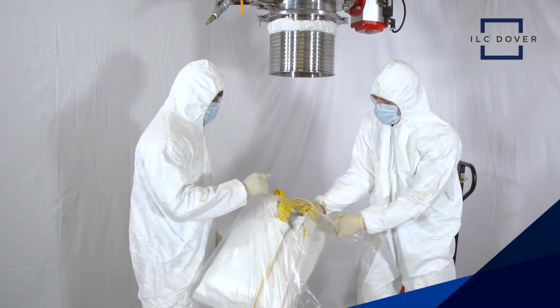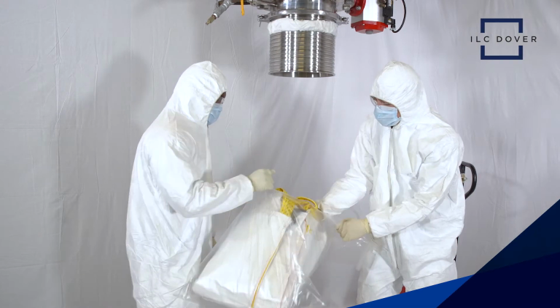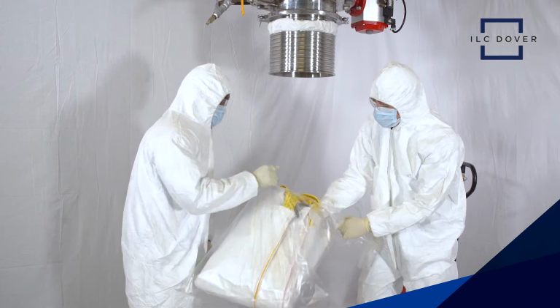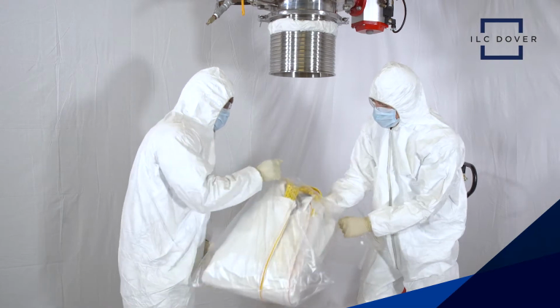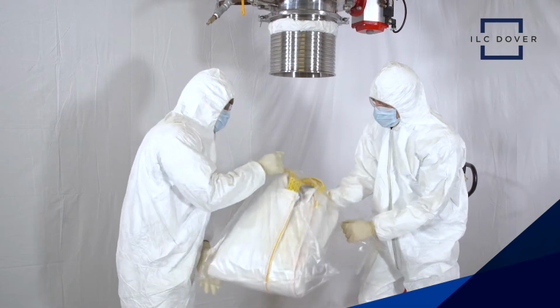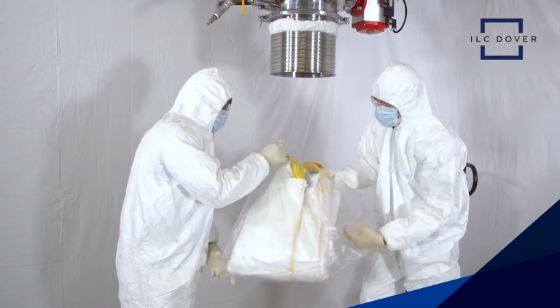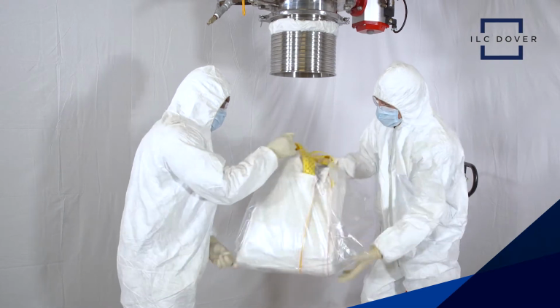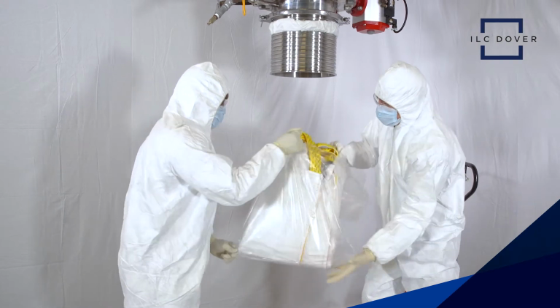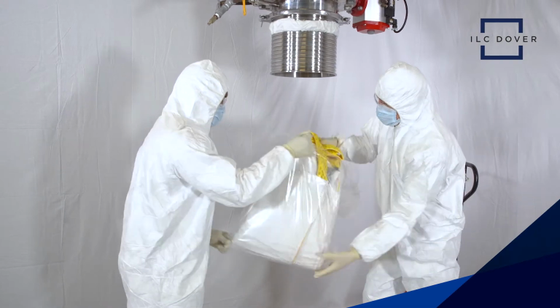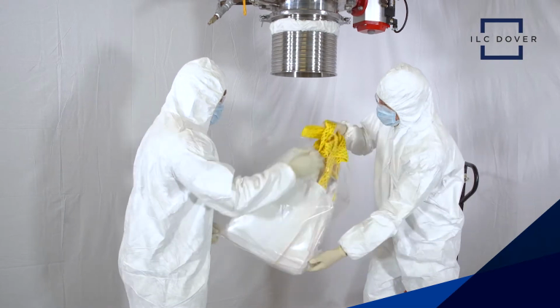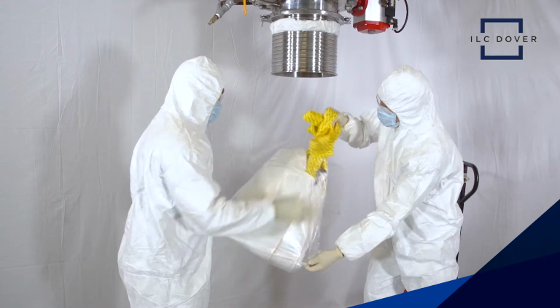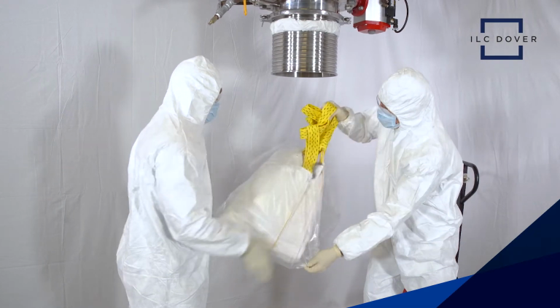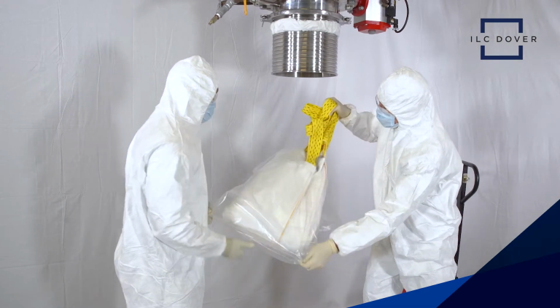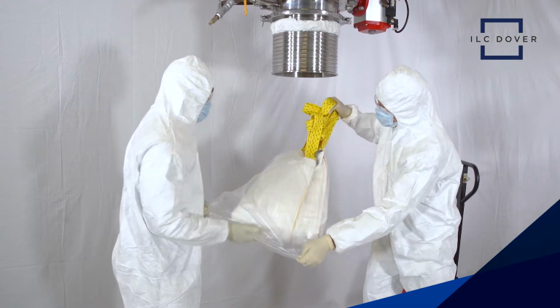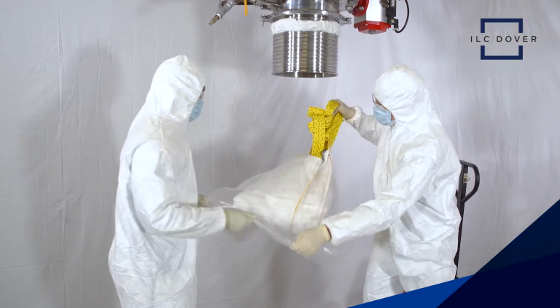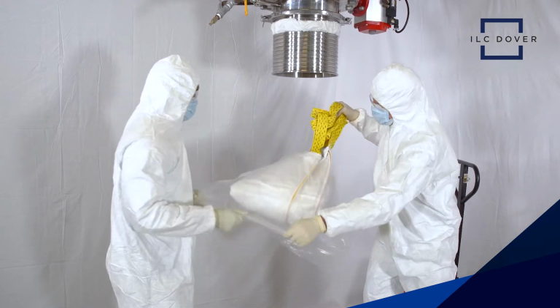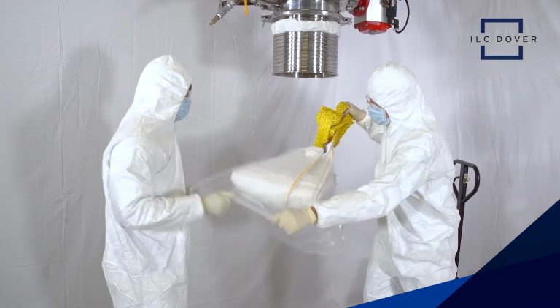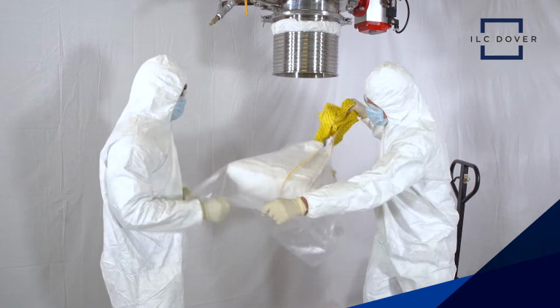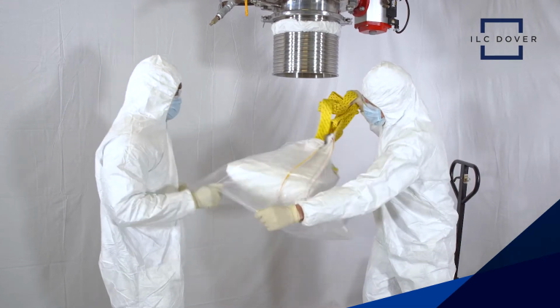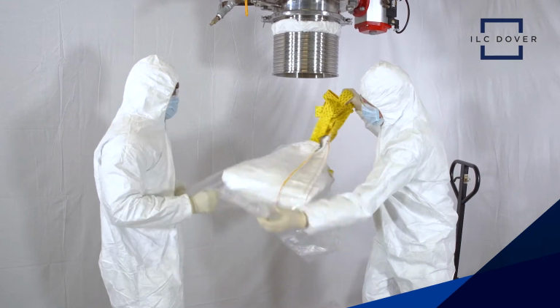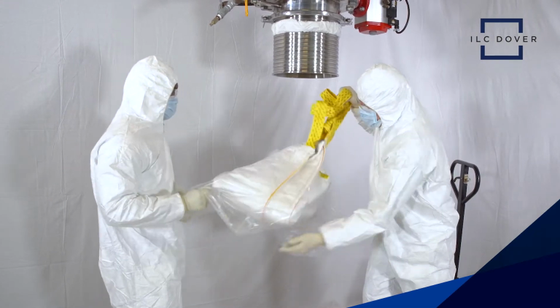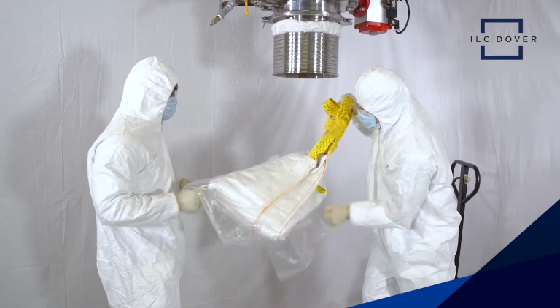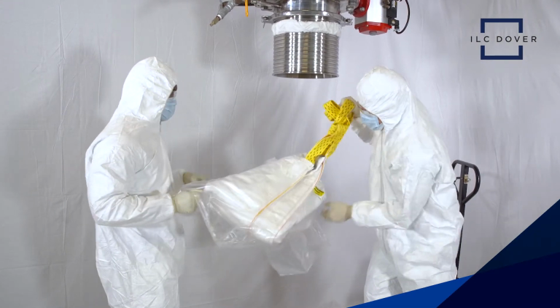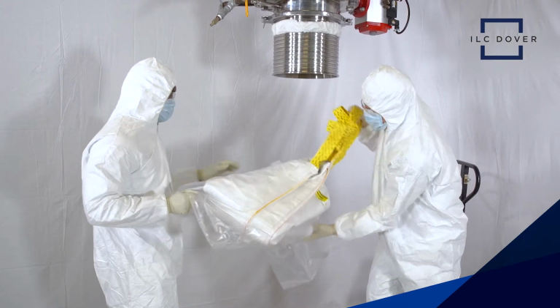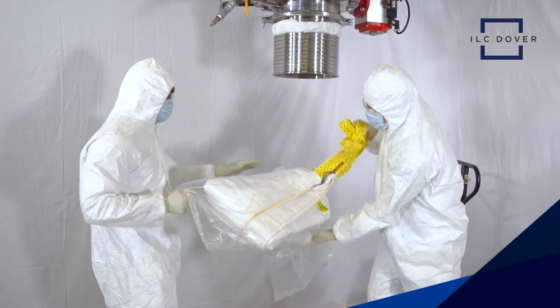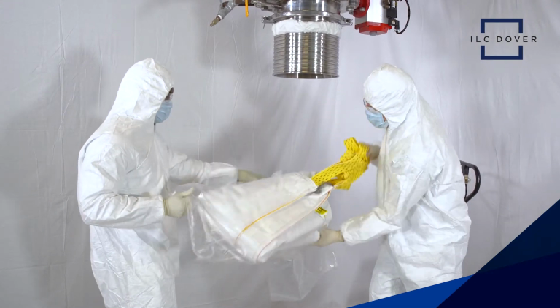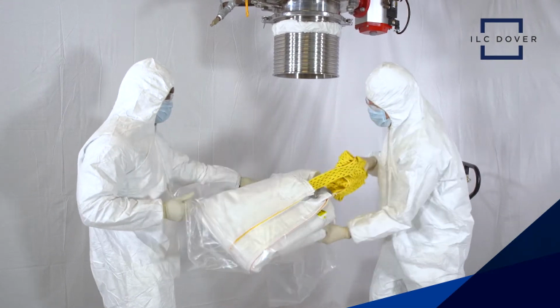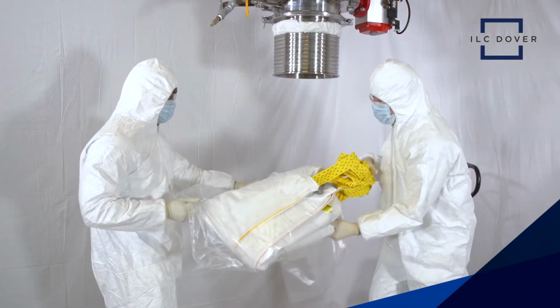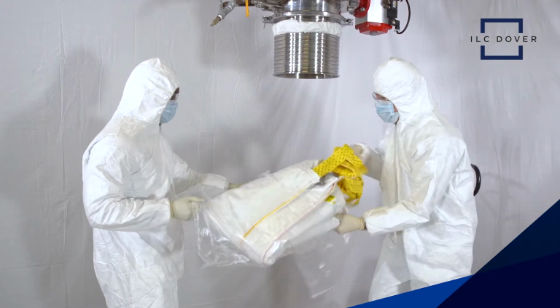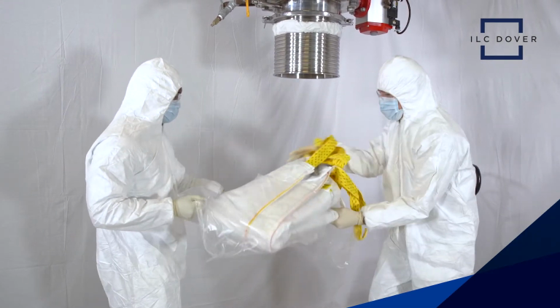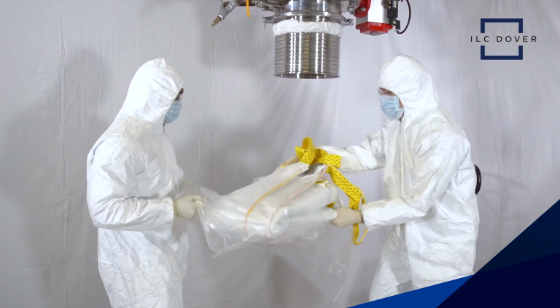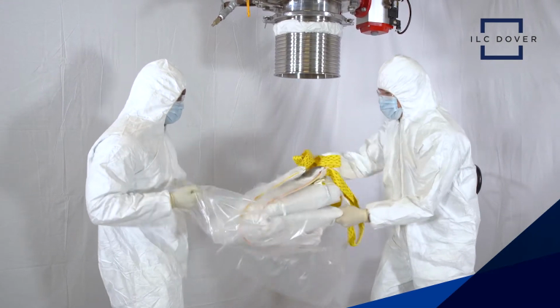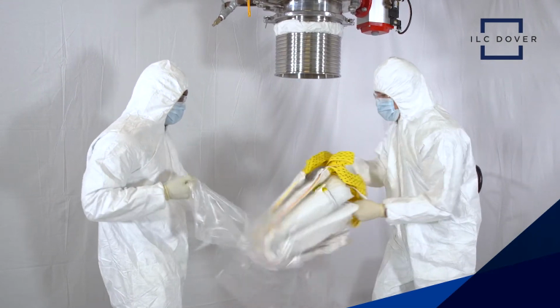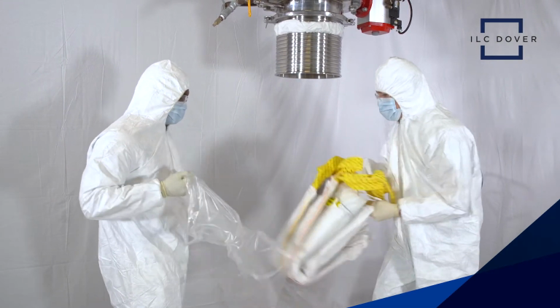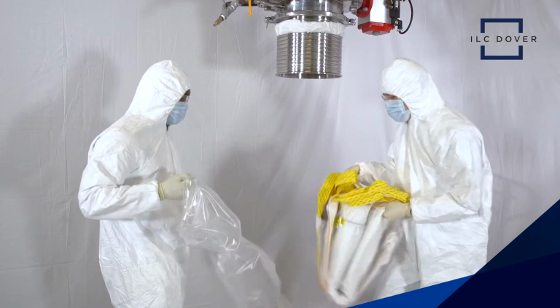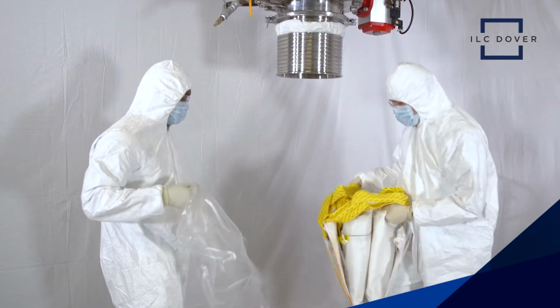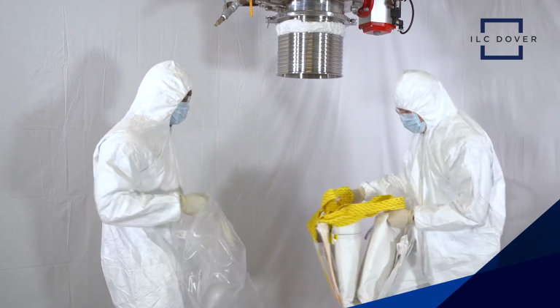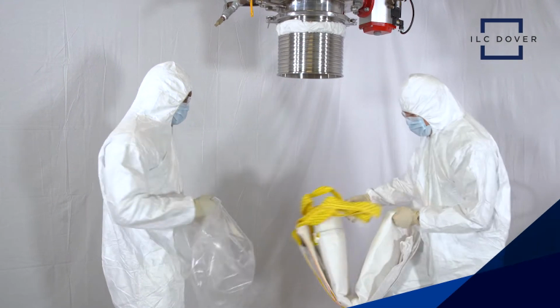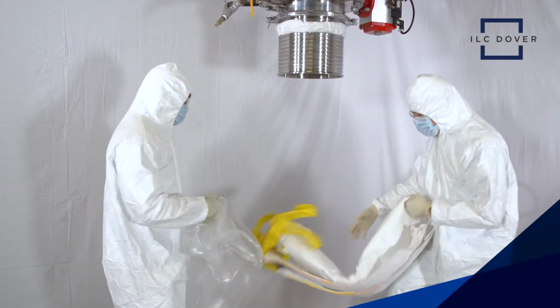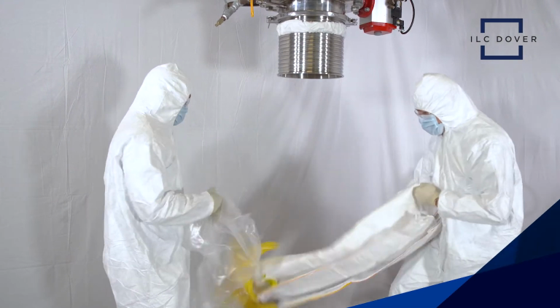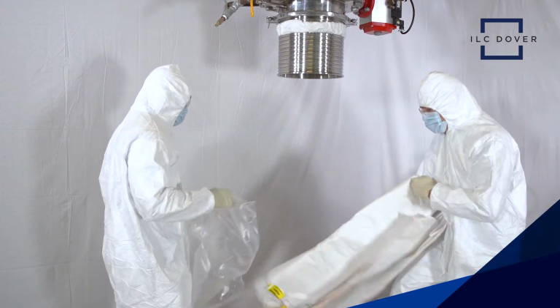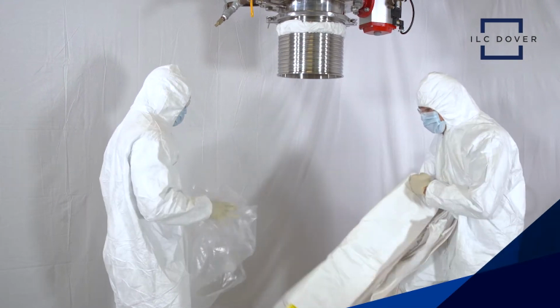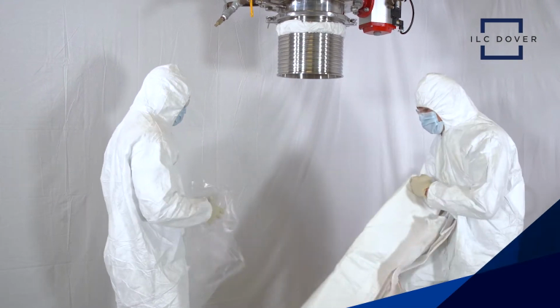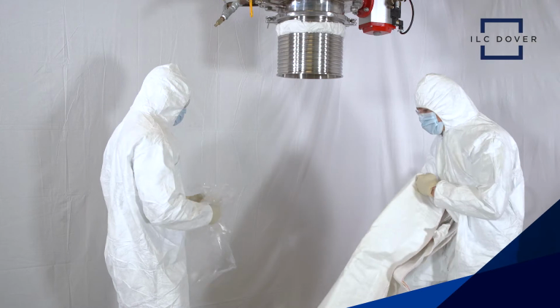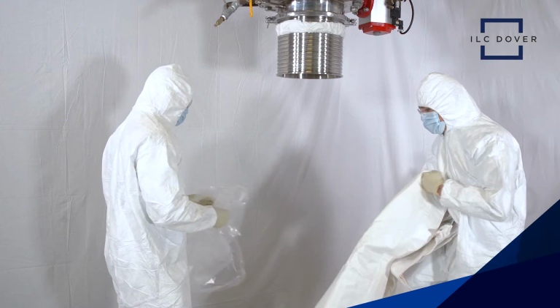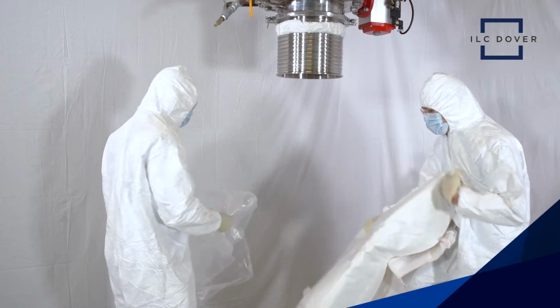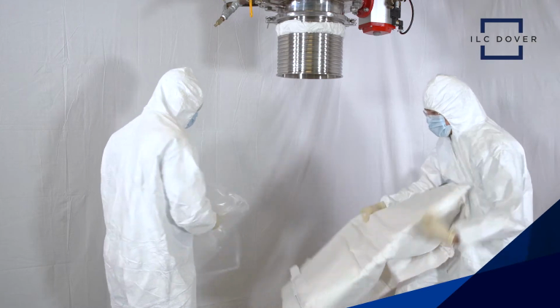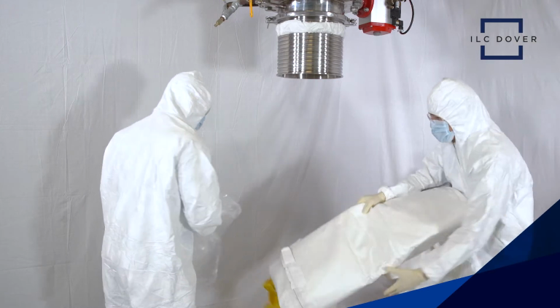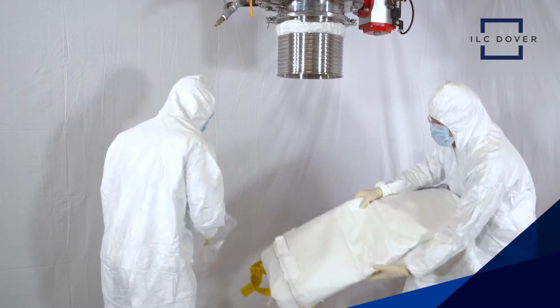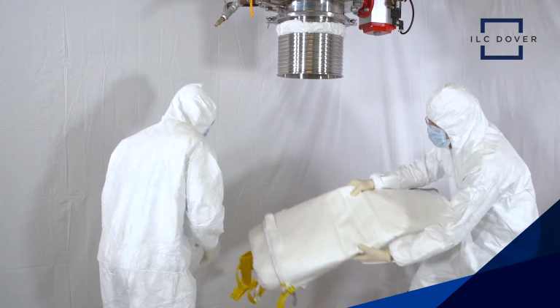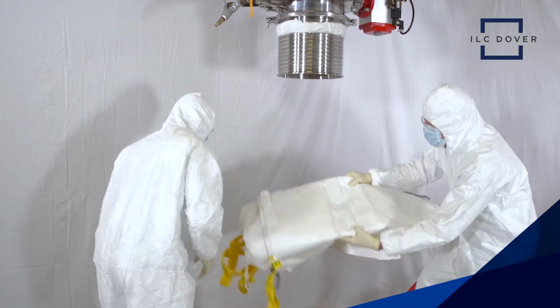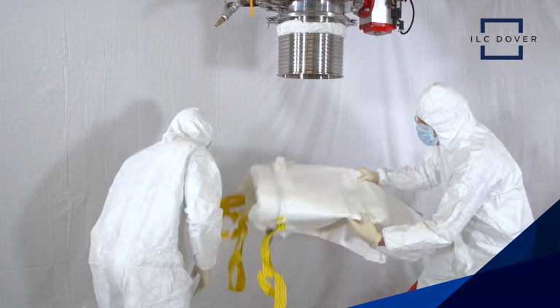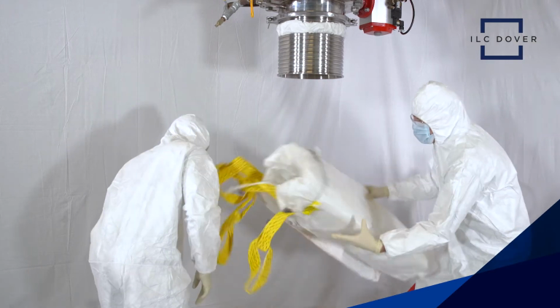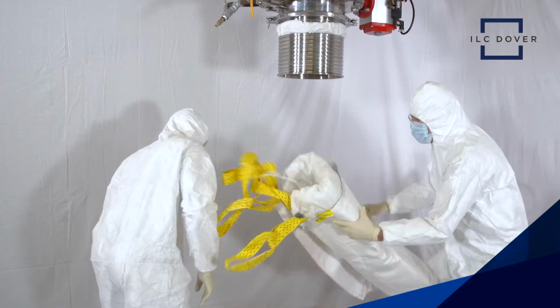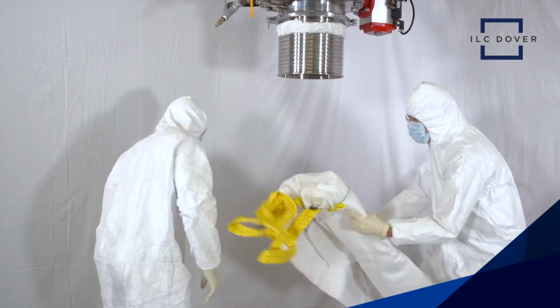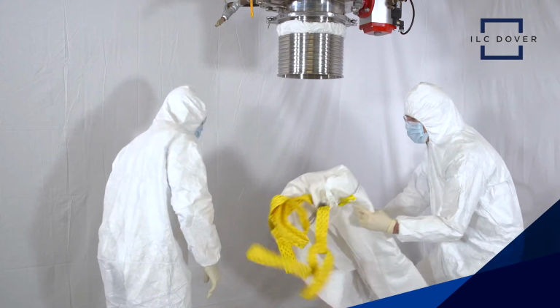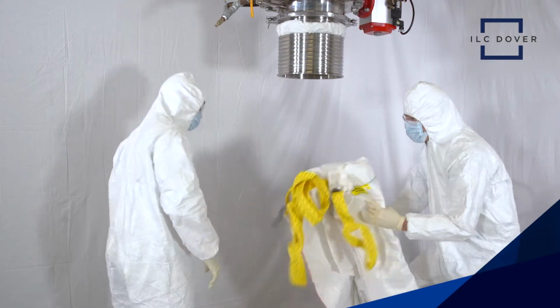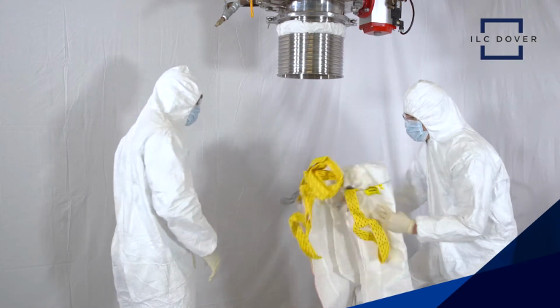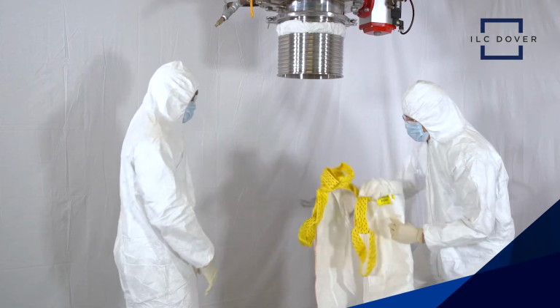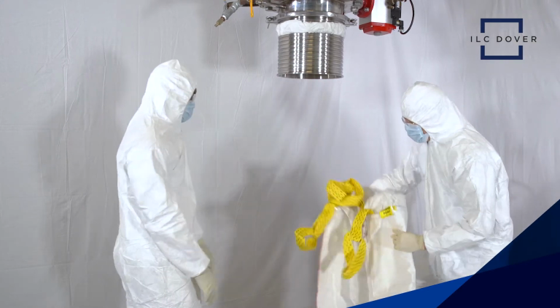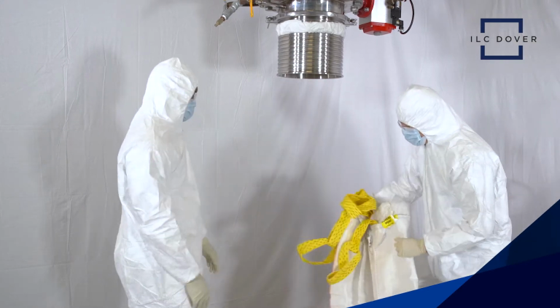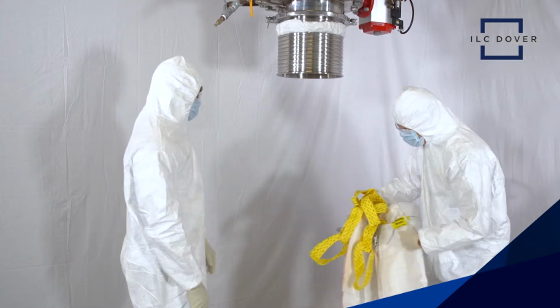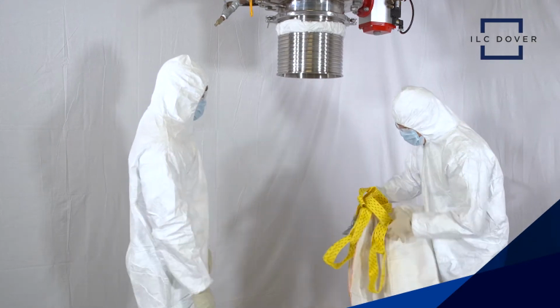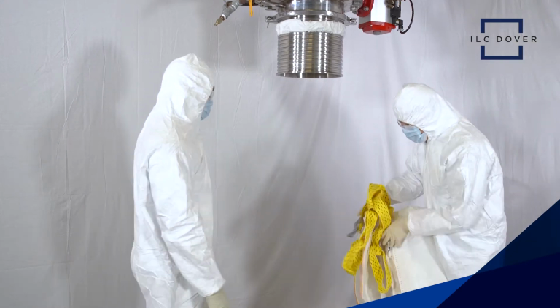DoverPak makes powder transfer safe and easy for any batch size while reducing labor, costs, and waste. Here's how.